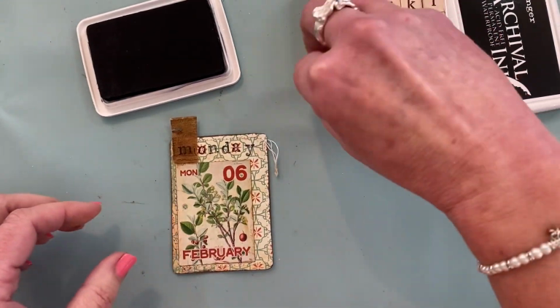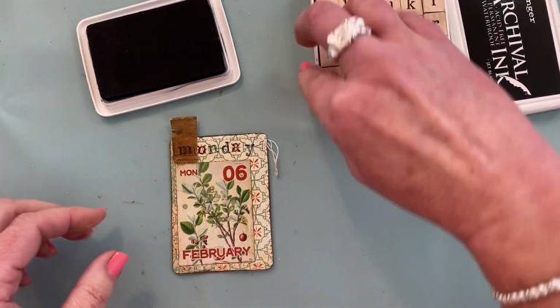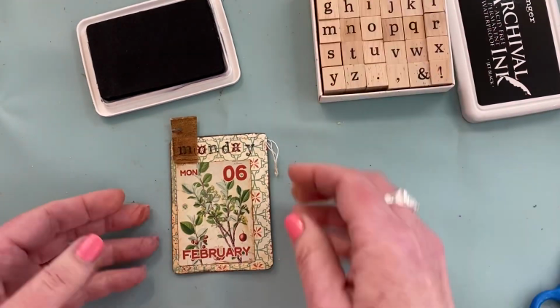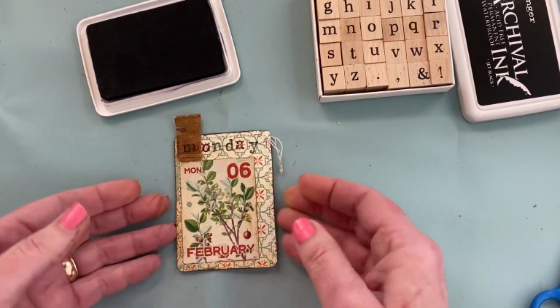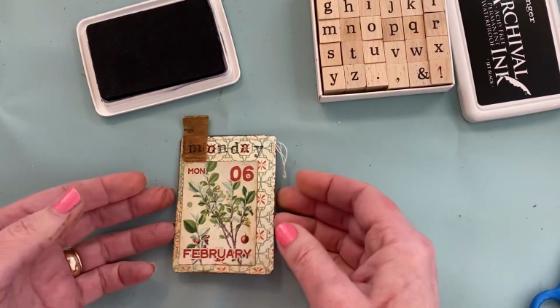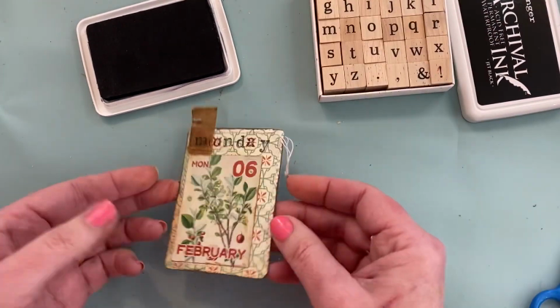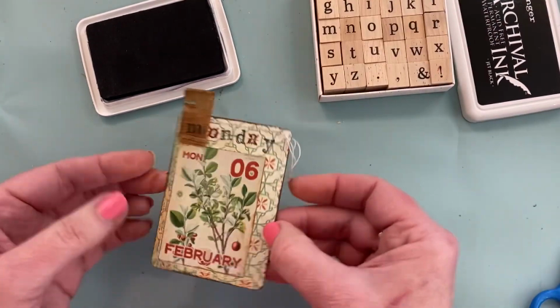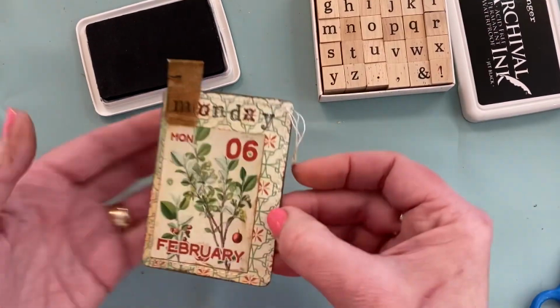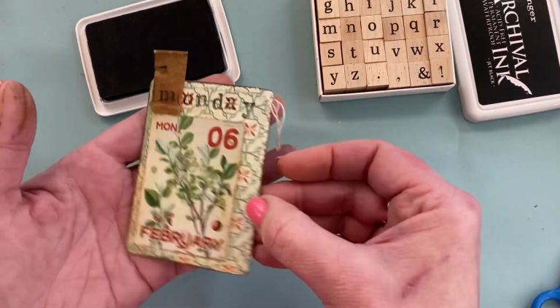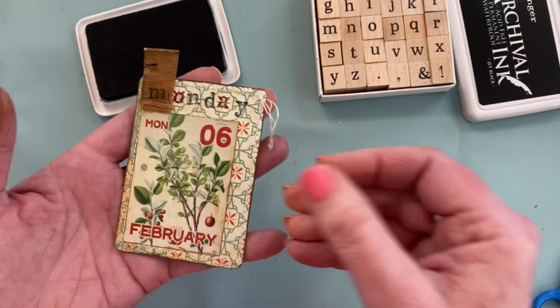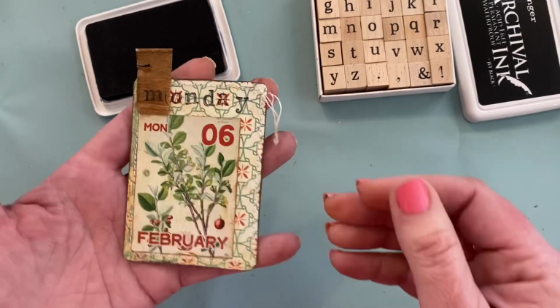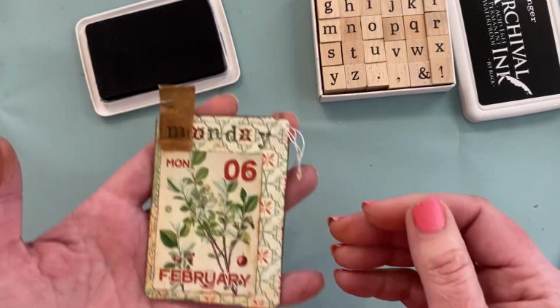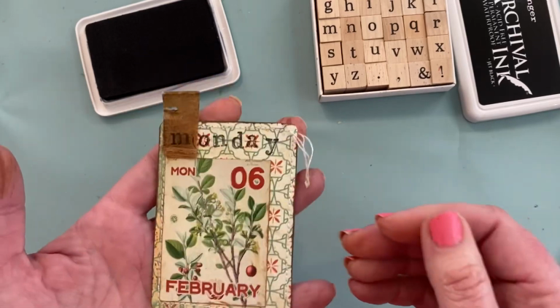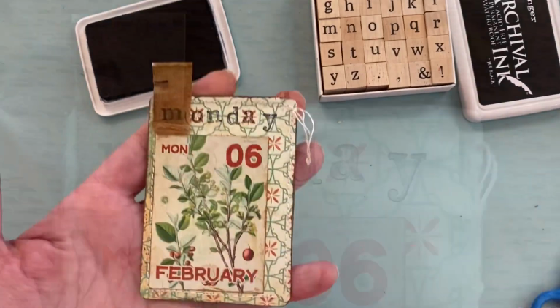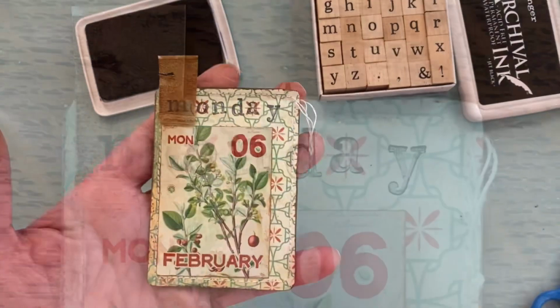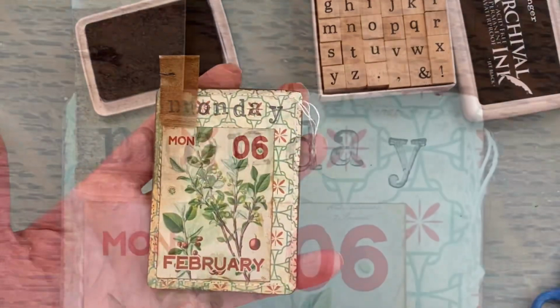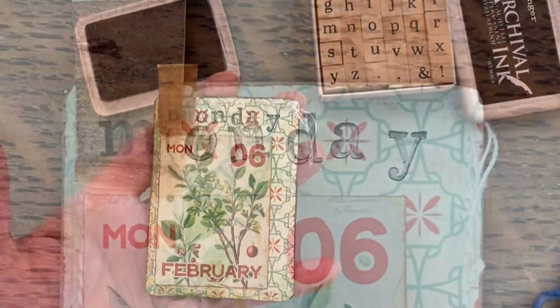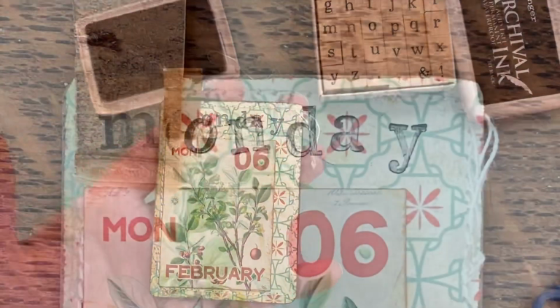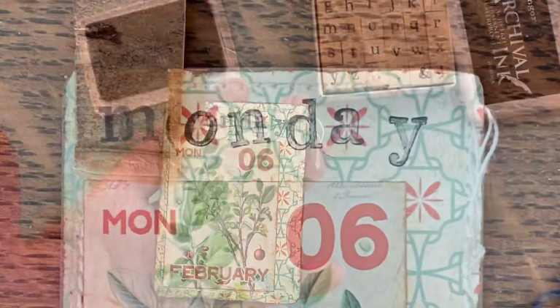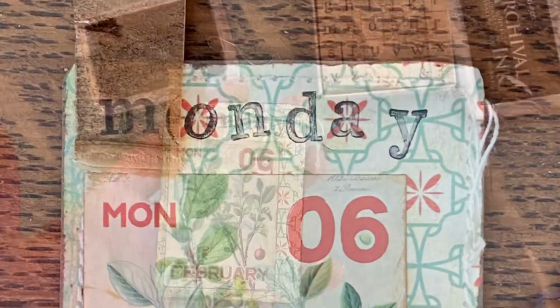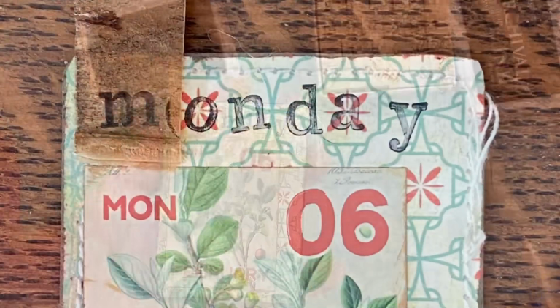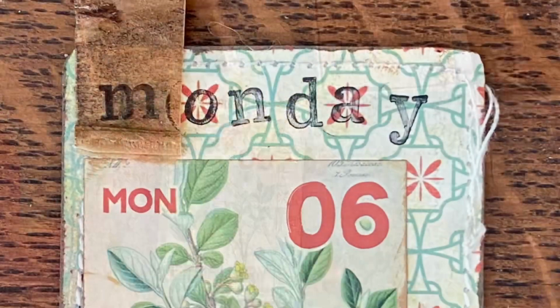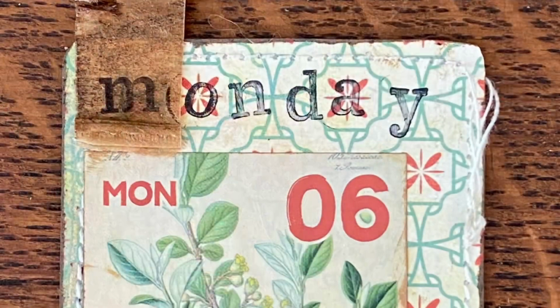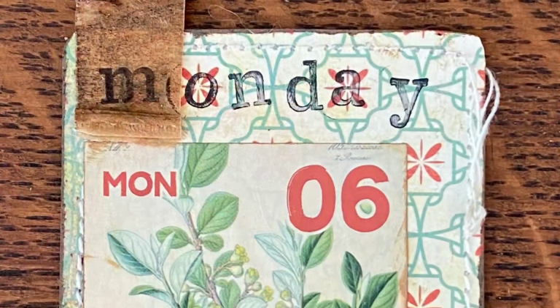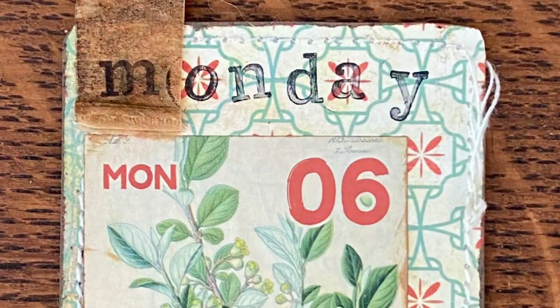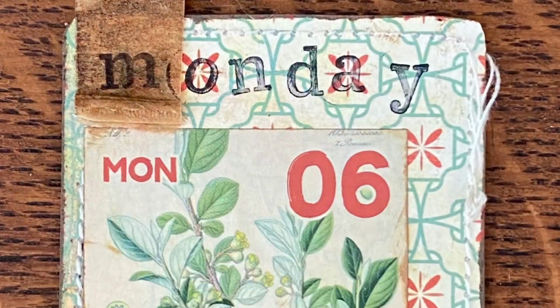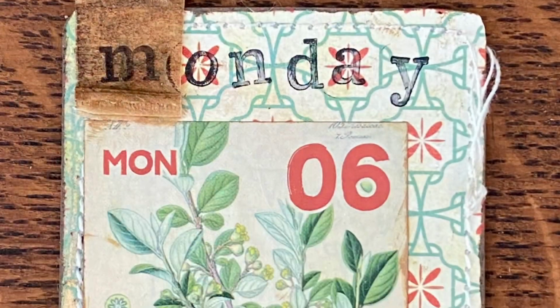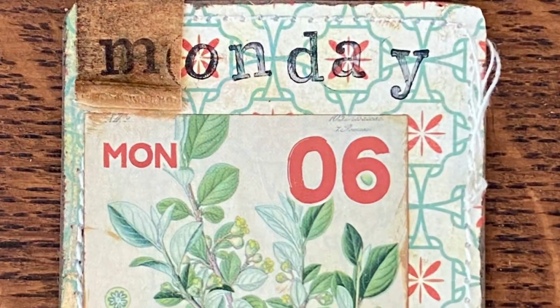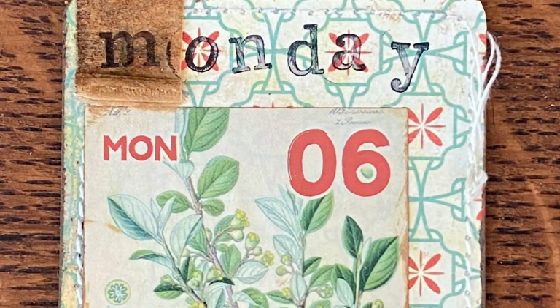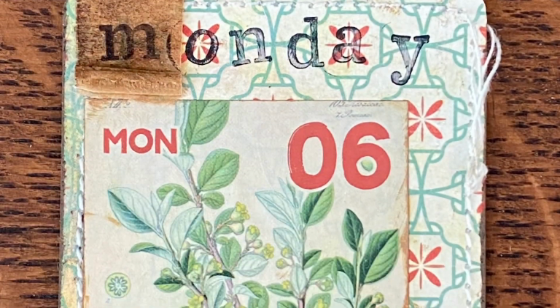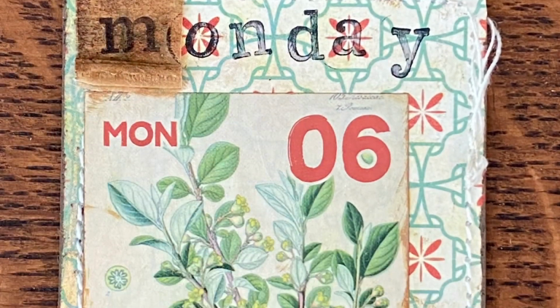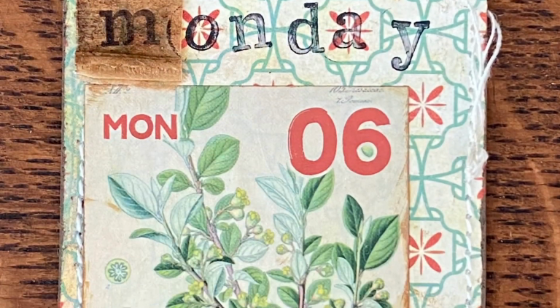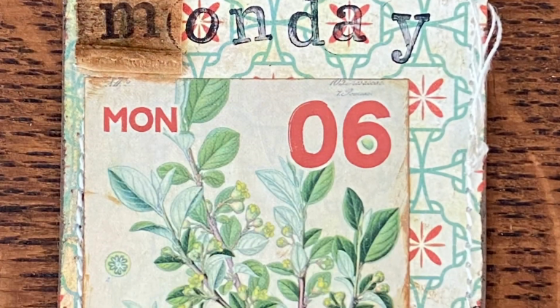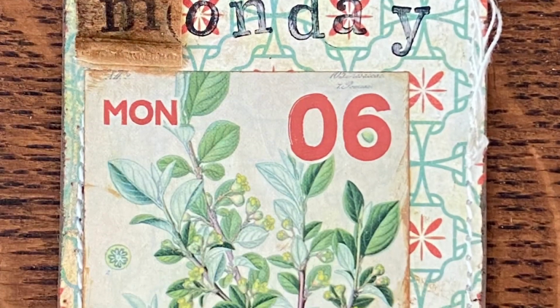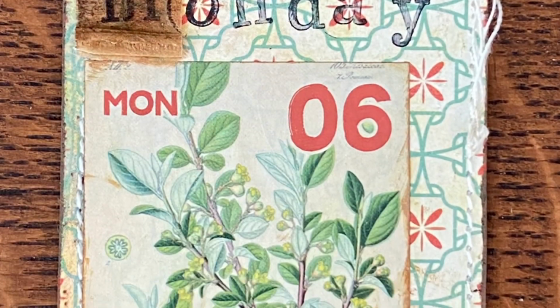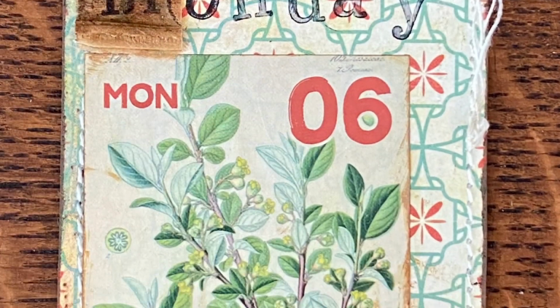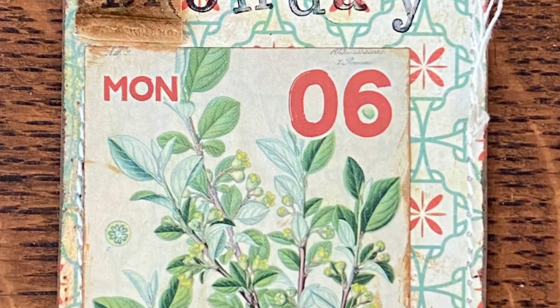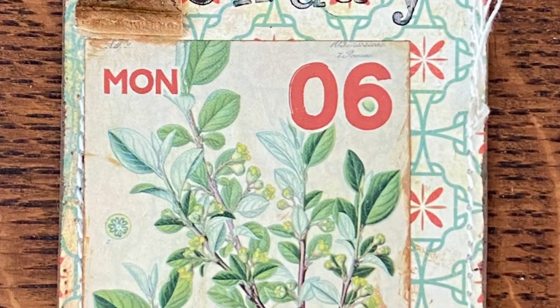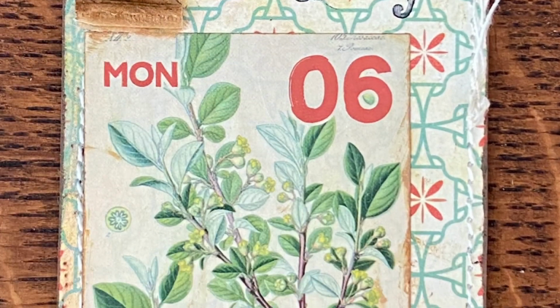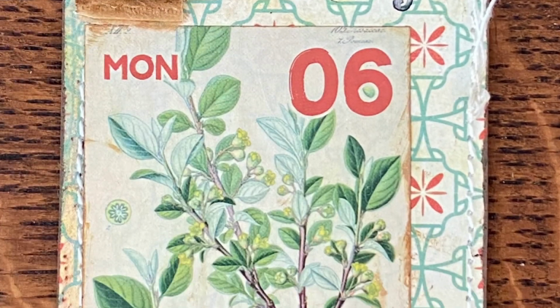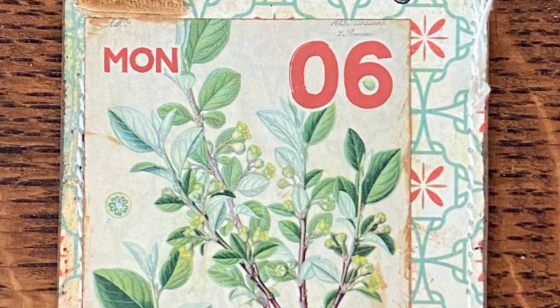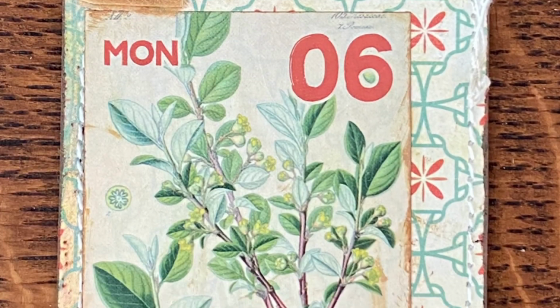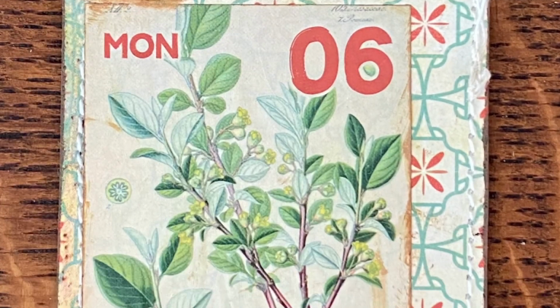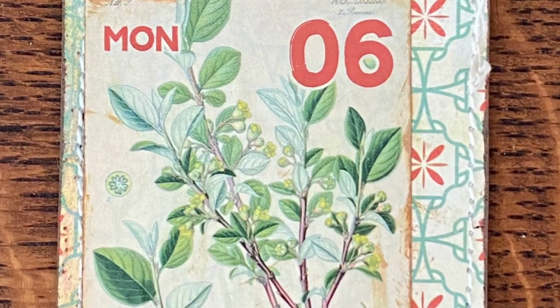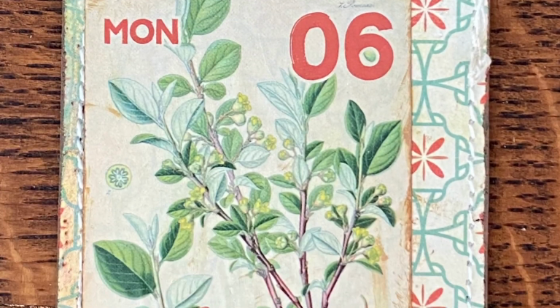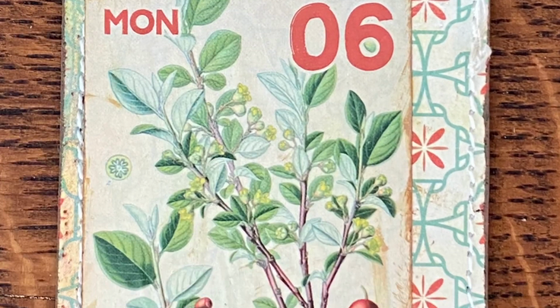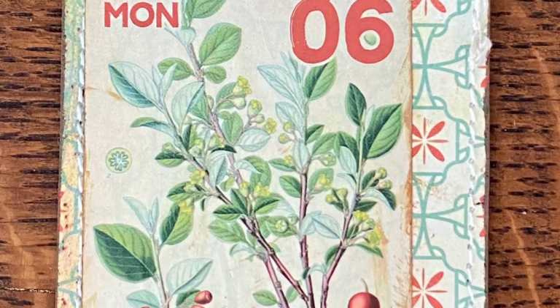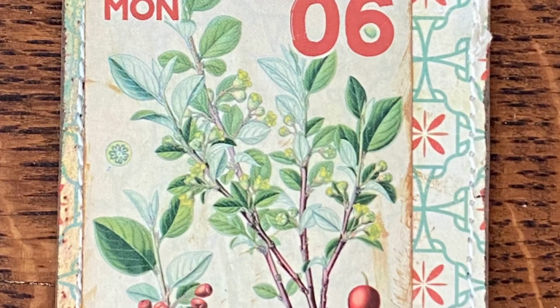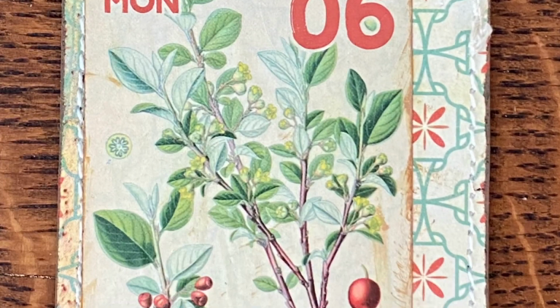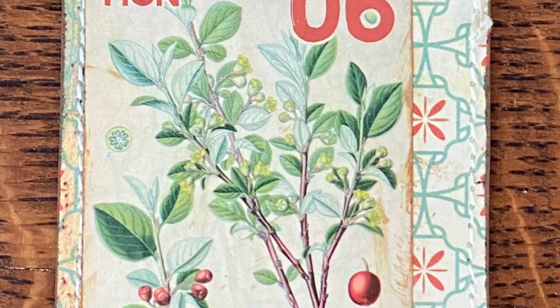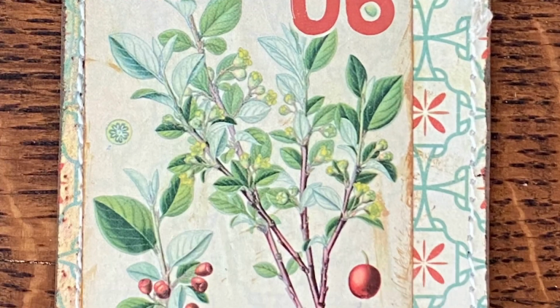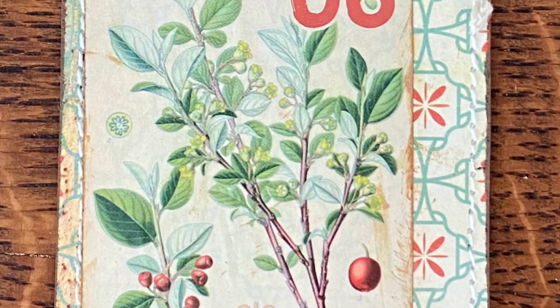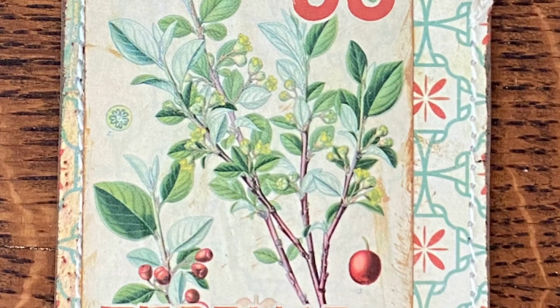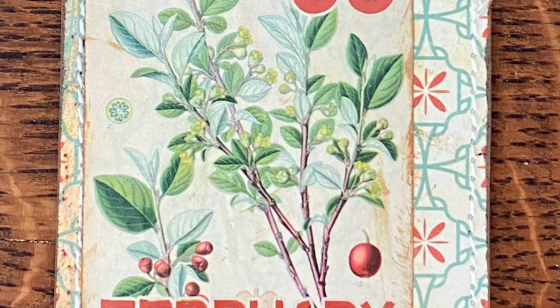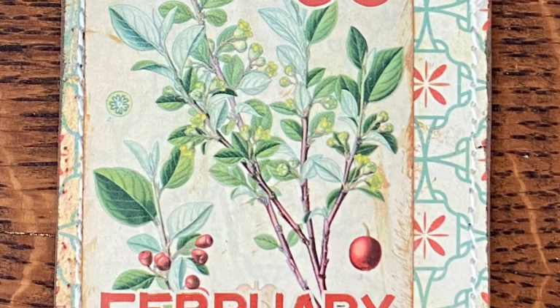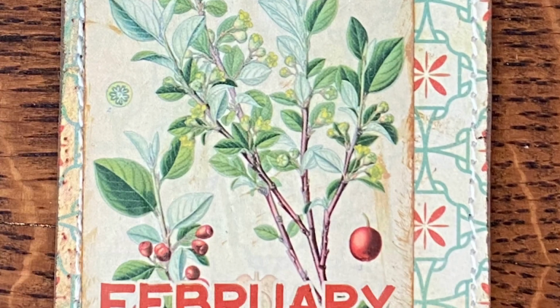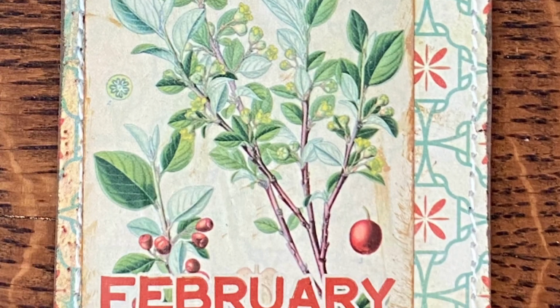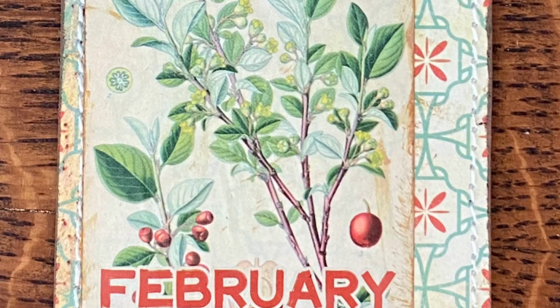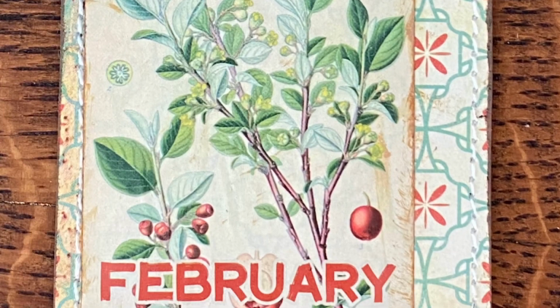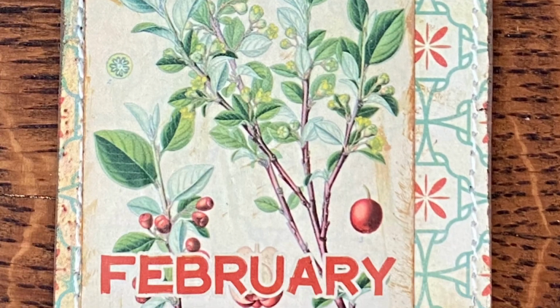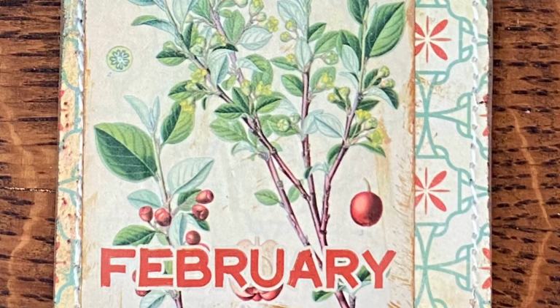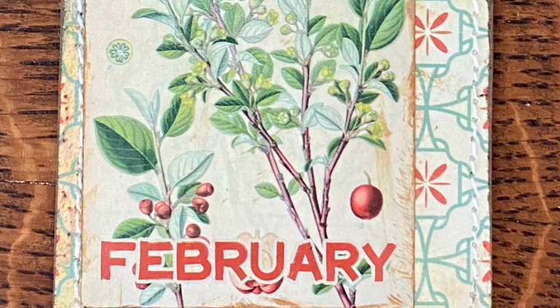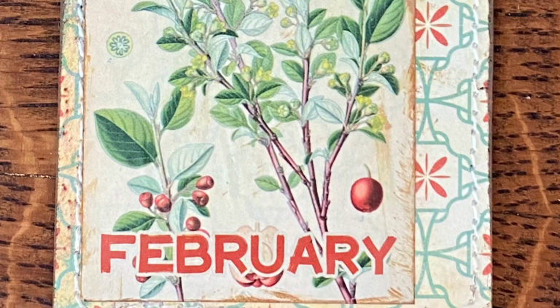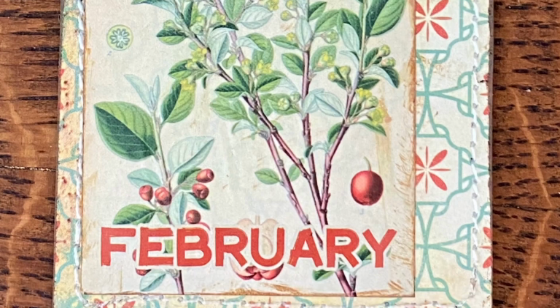And there we have today's altered trading card. Thank you for watching. I hope you enjoyed it and I will see you tomorrow.